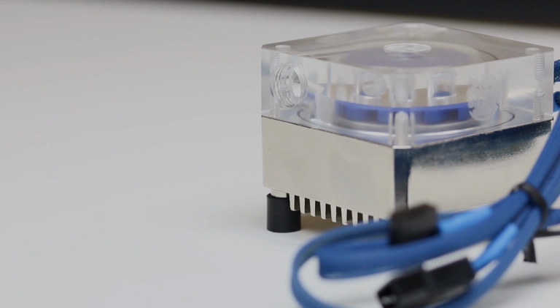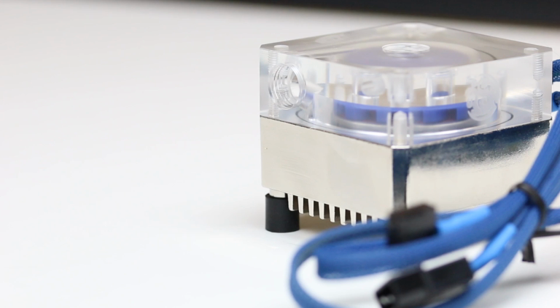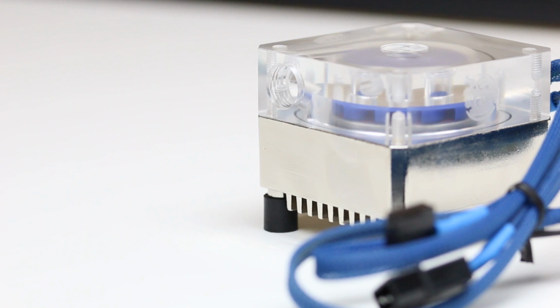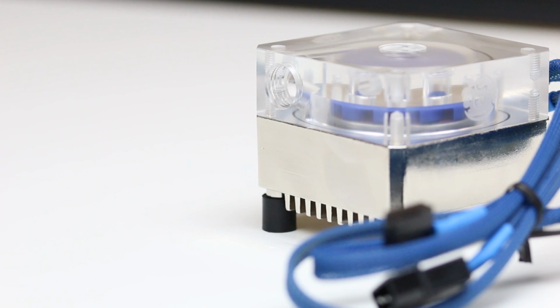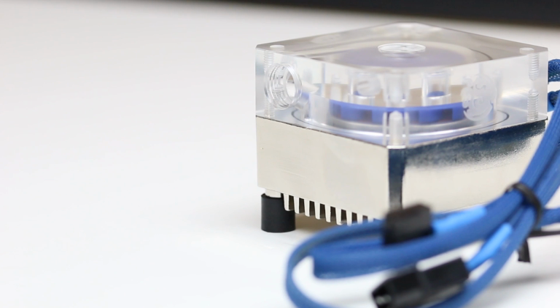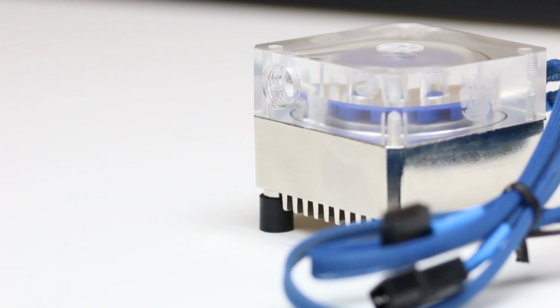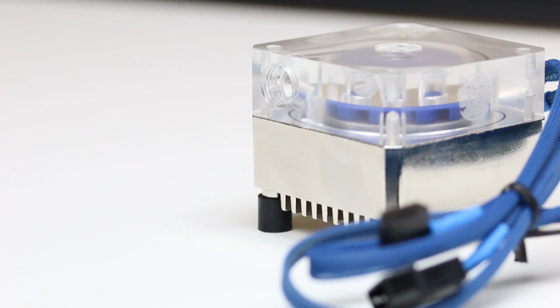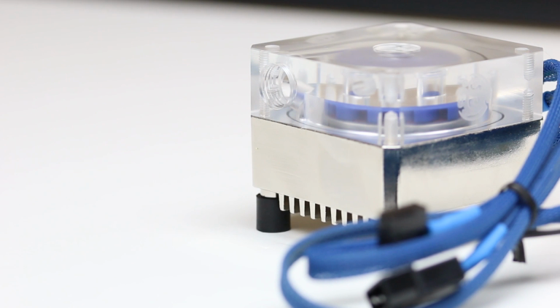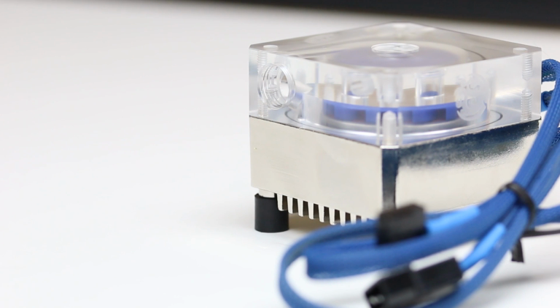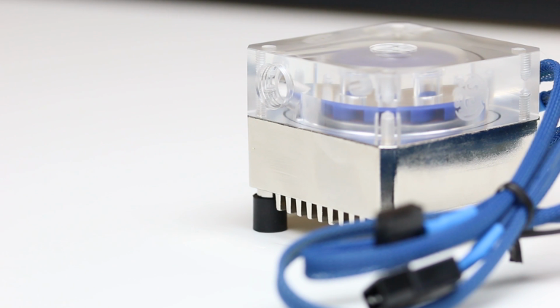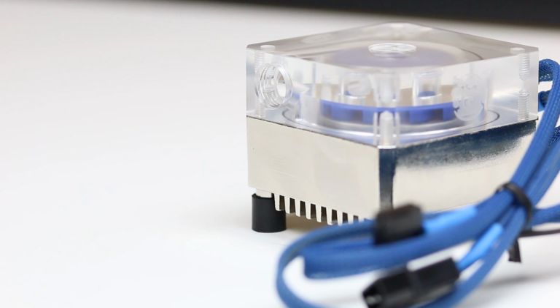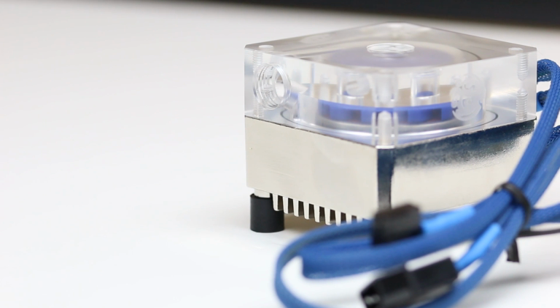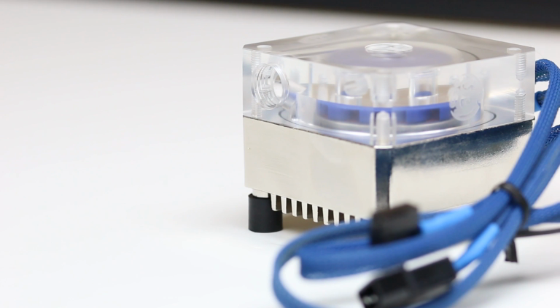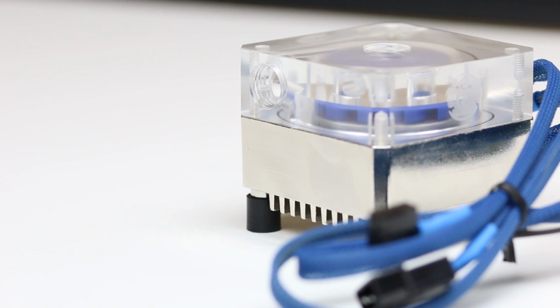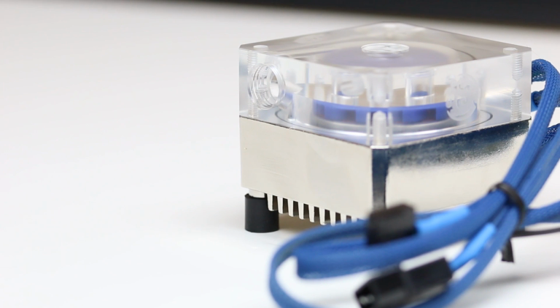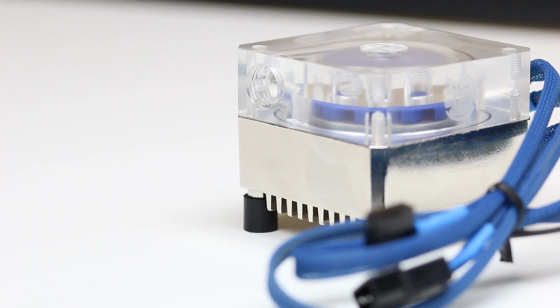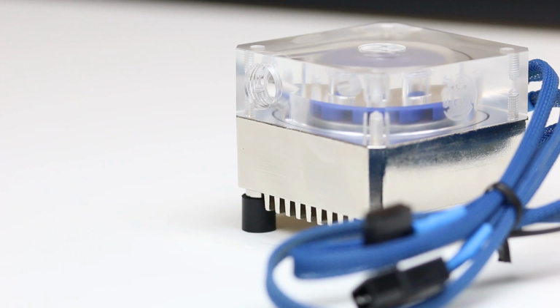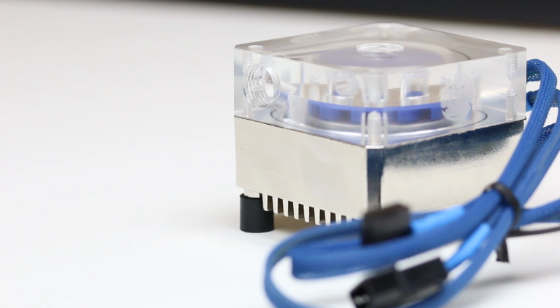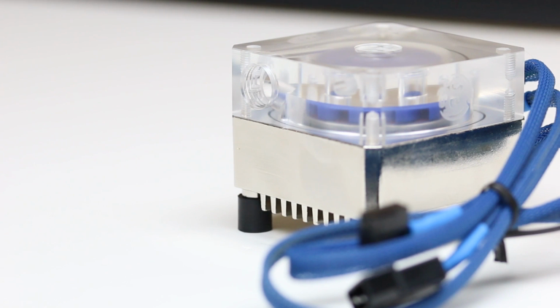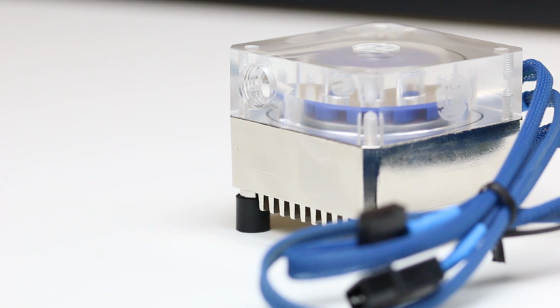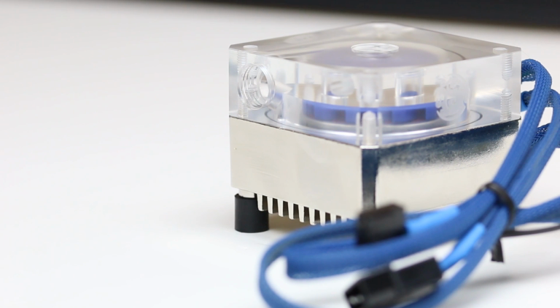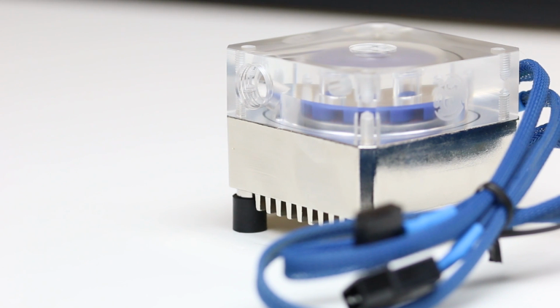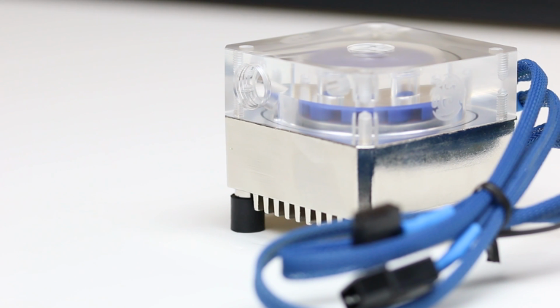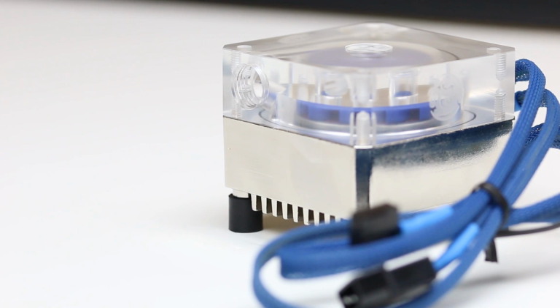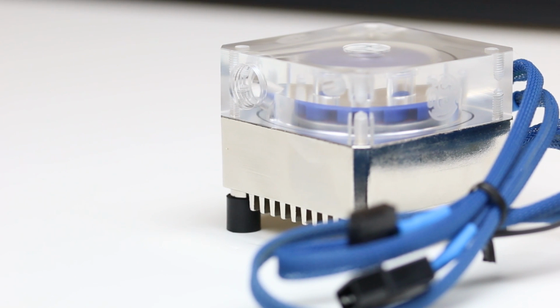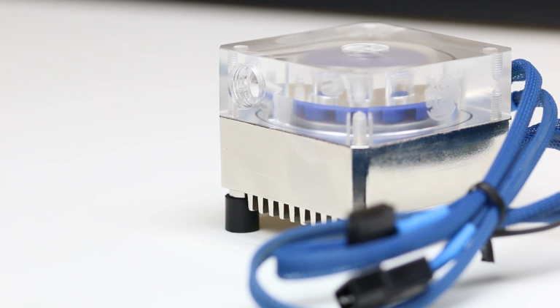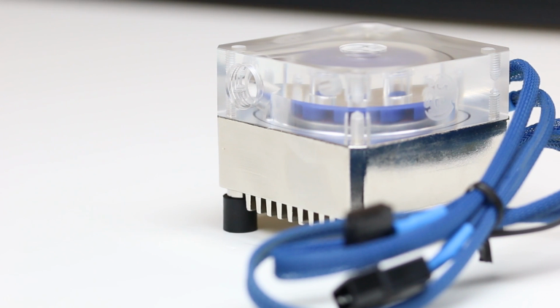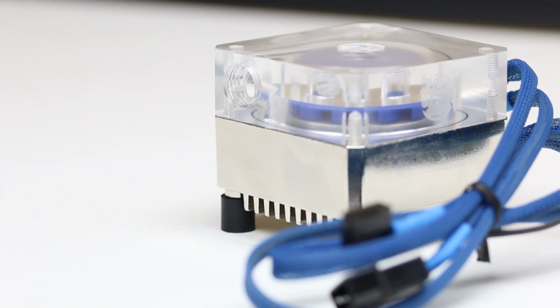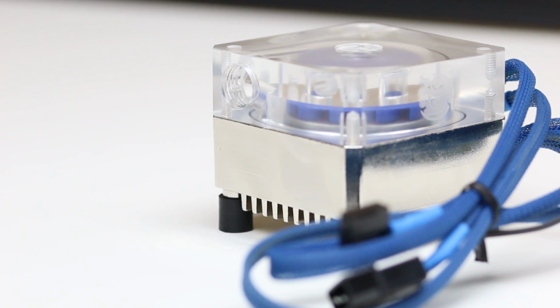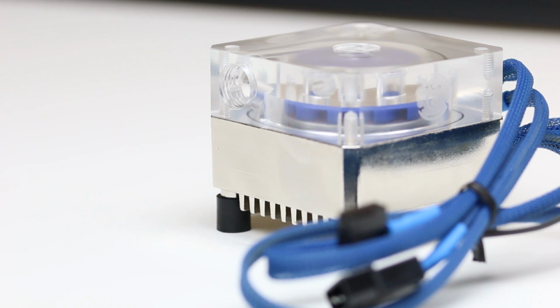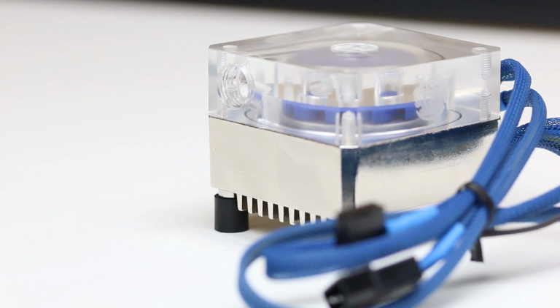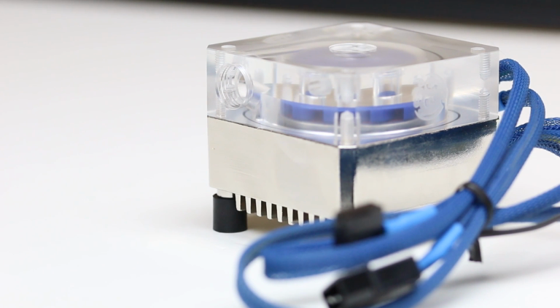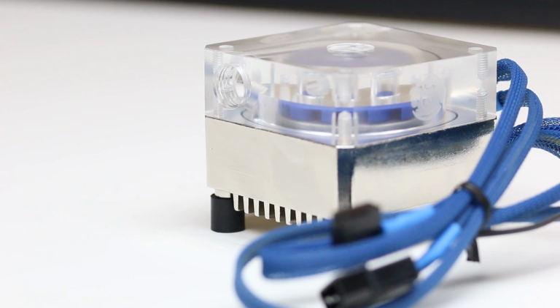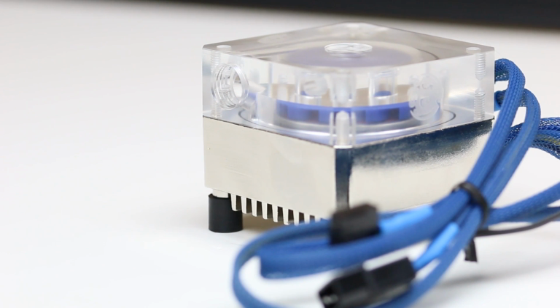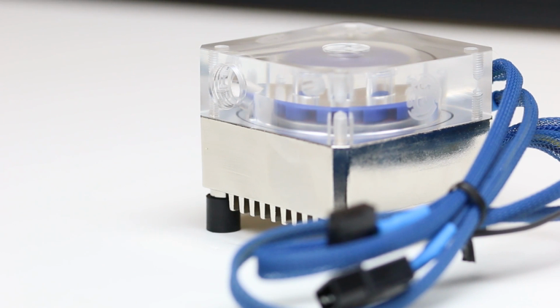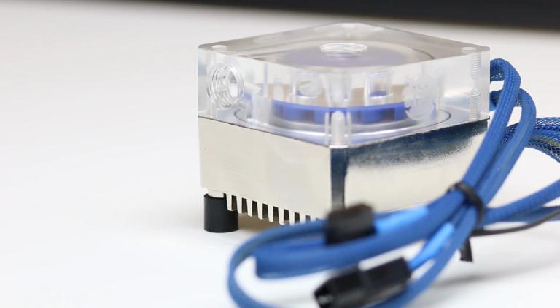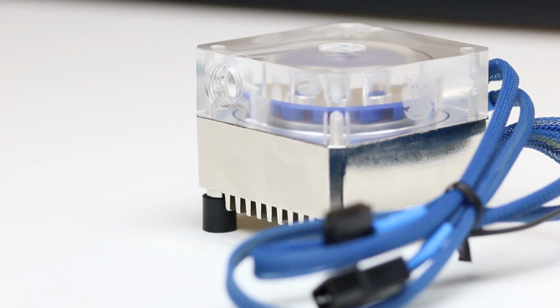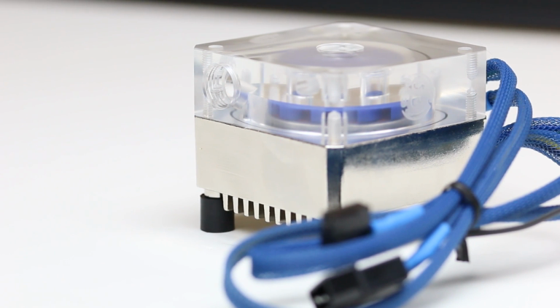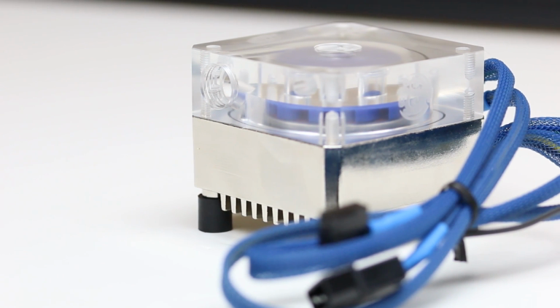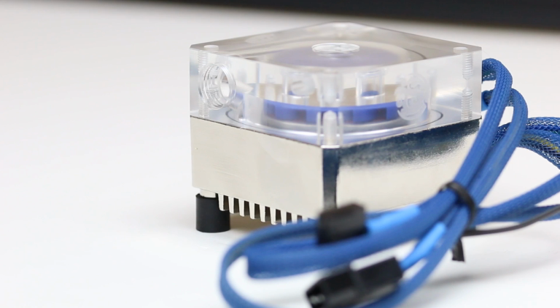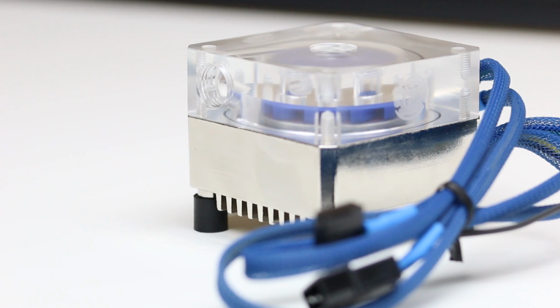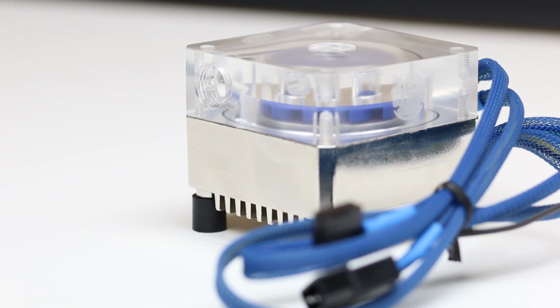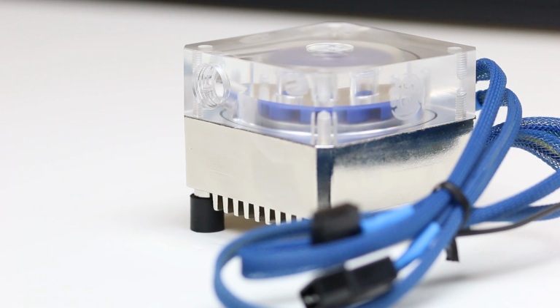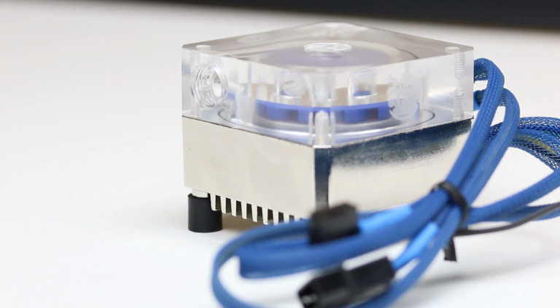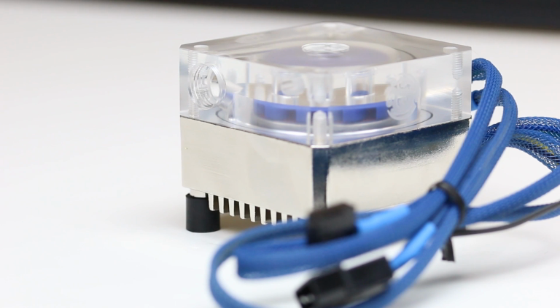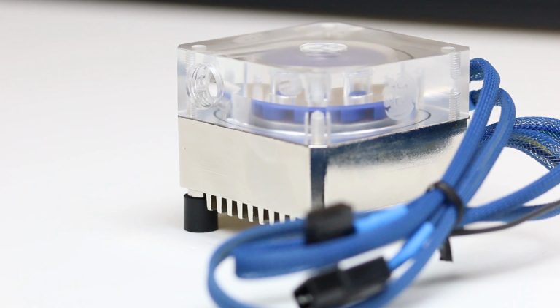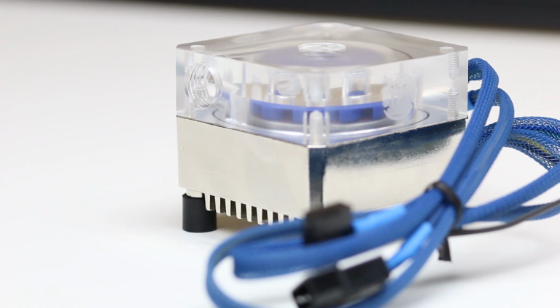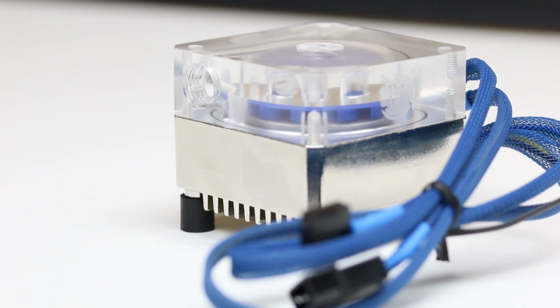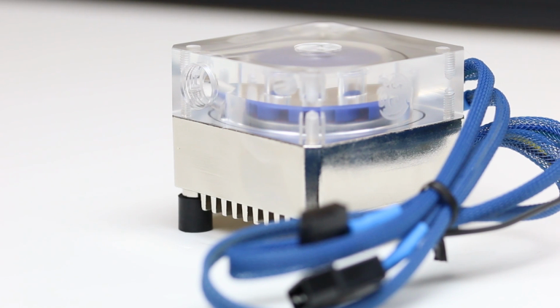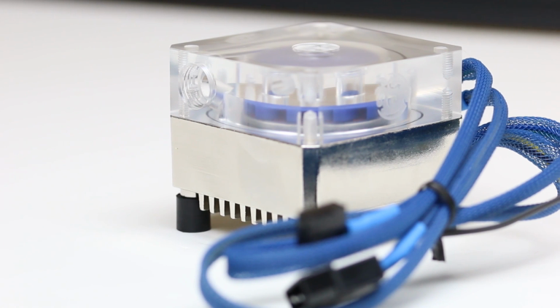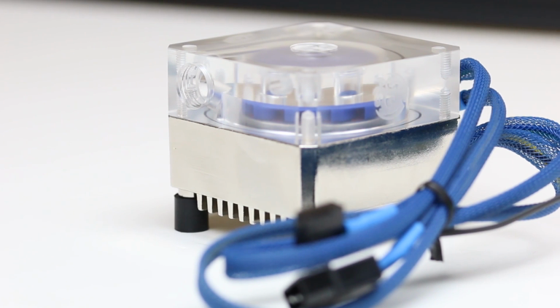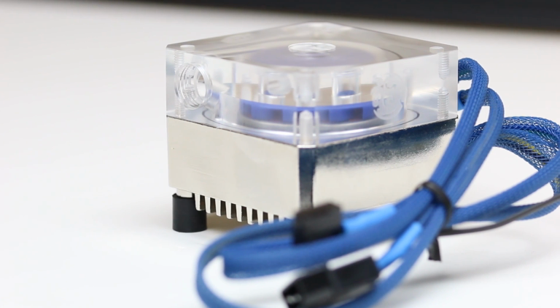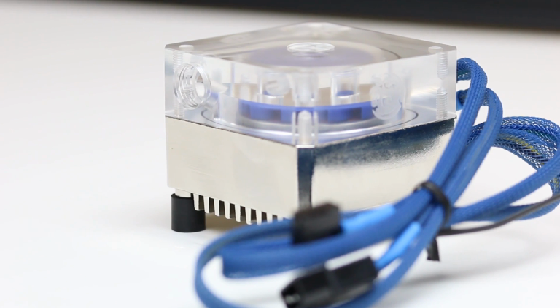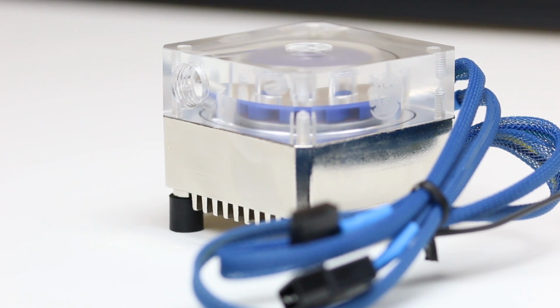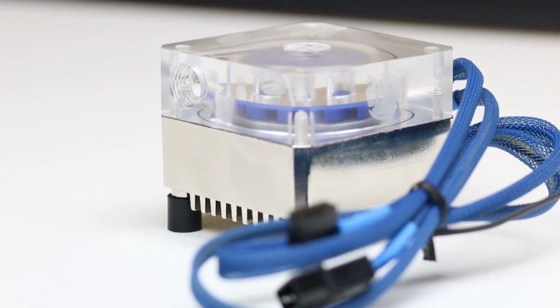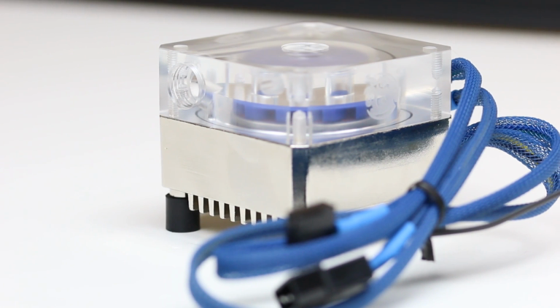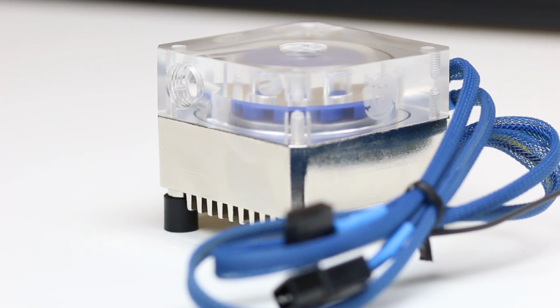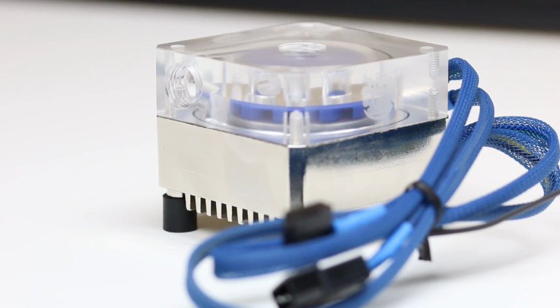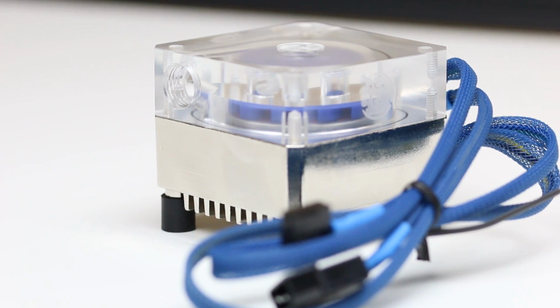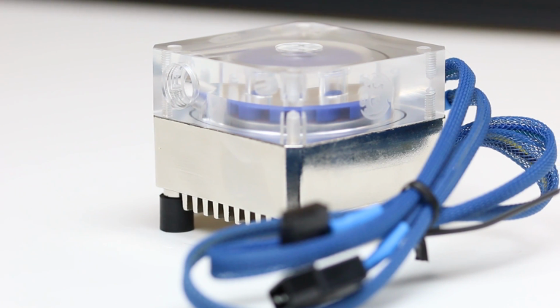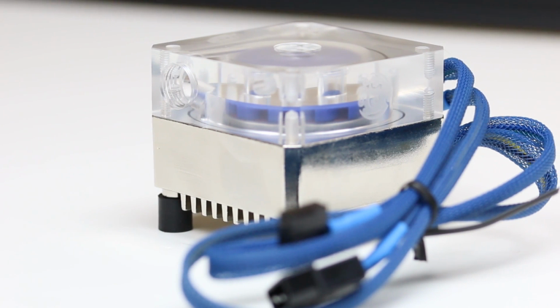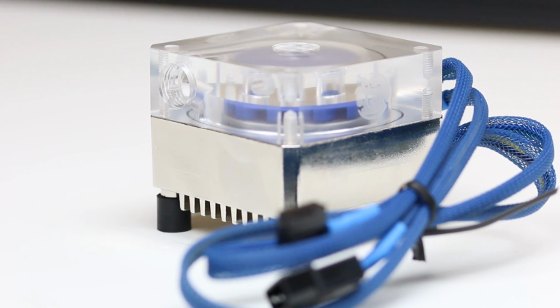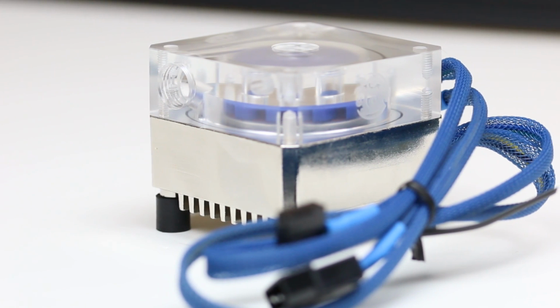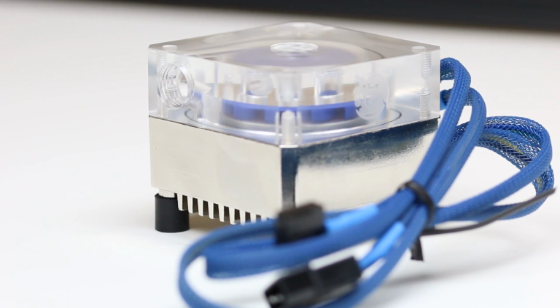Hello everyone, this is TechEdder, and in this installment of Water Cooling 101, I will be talking about custom pump tops and even show you how to make one.